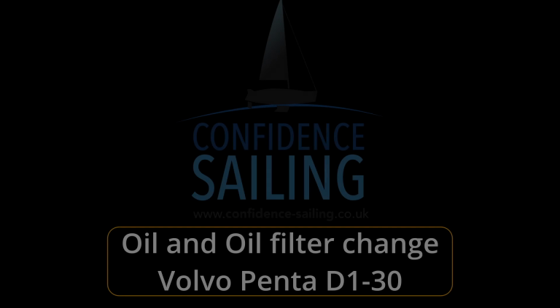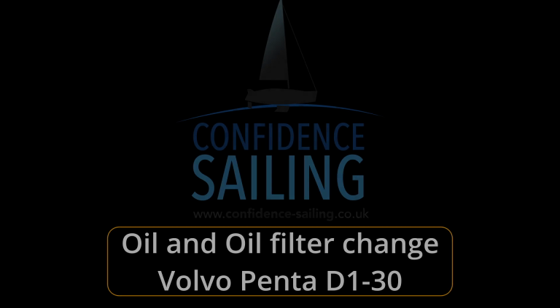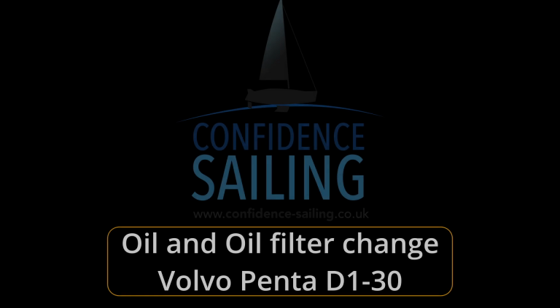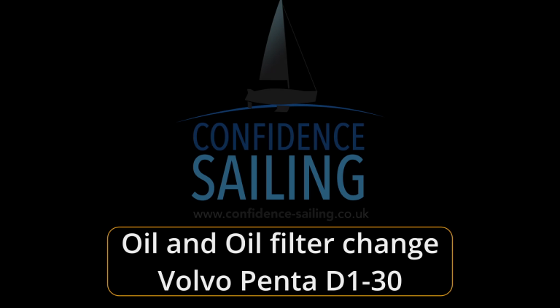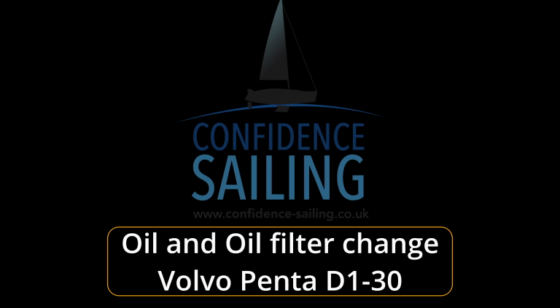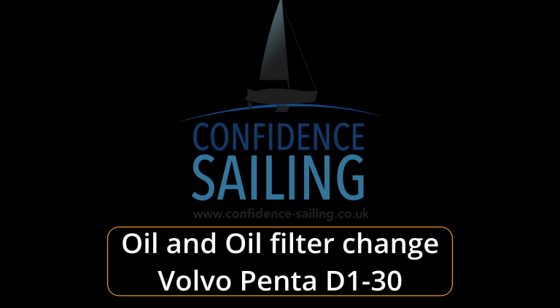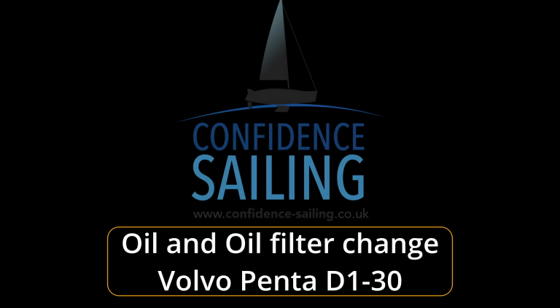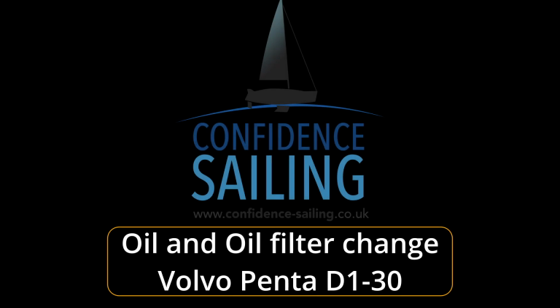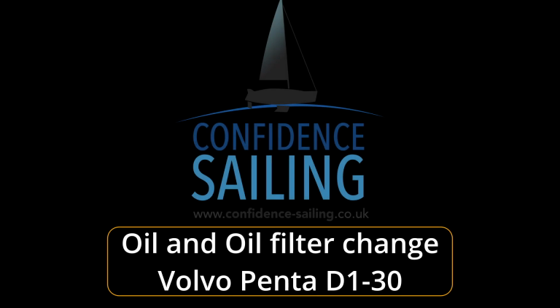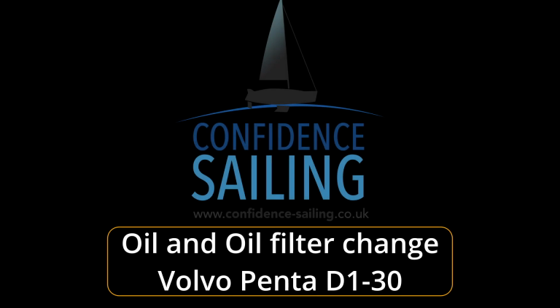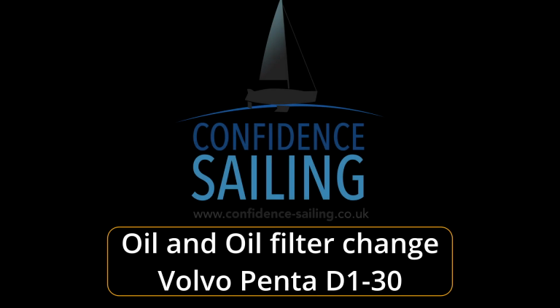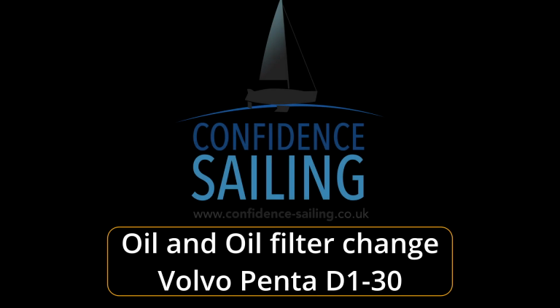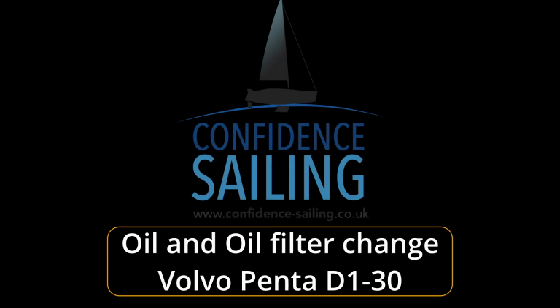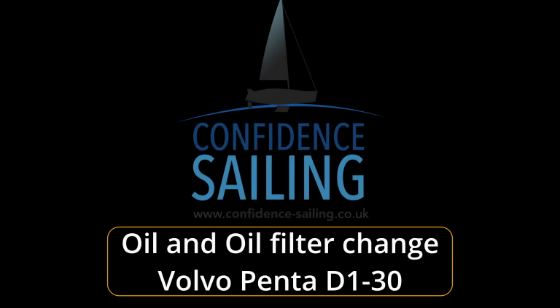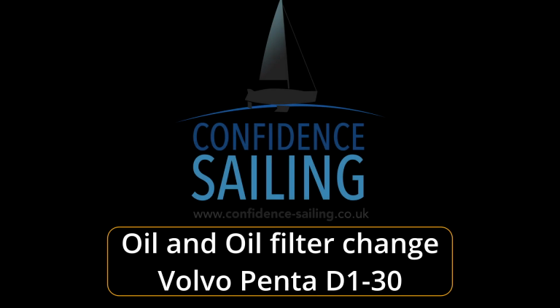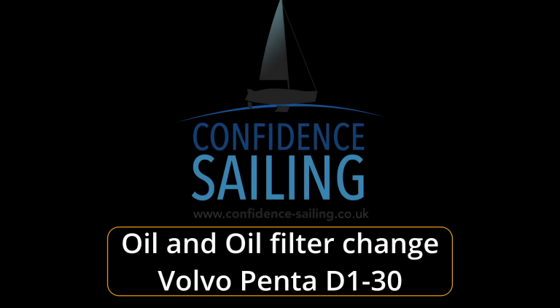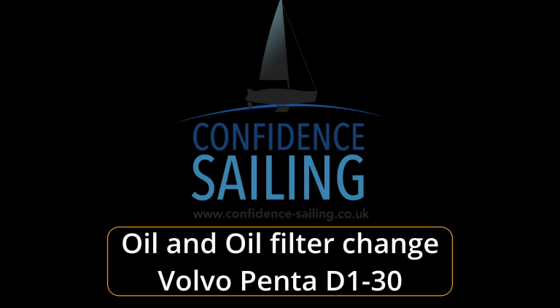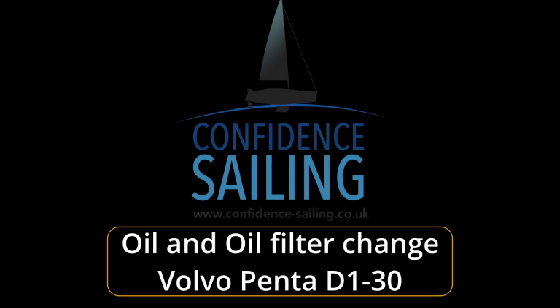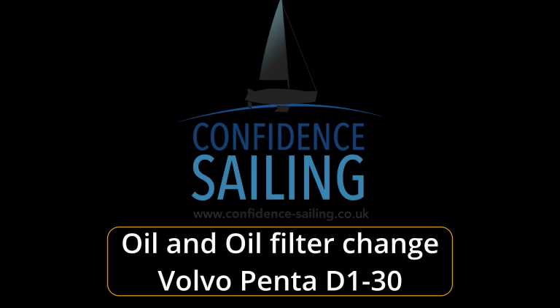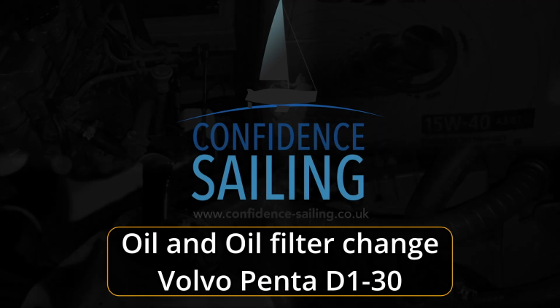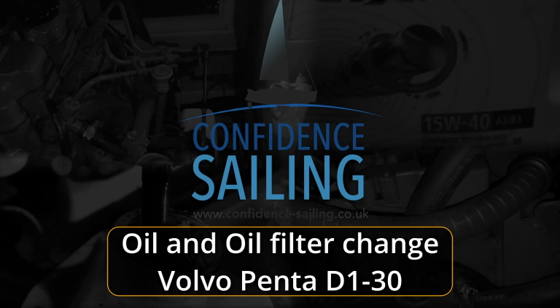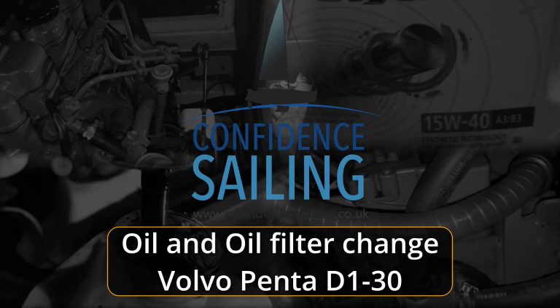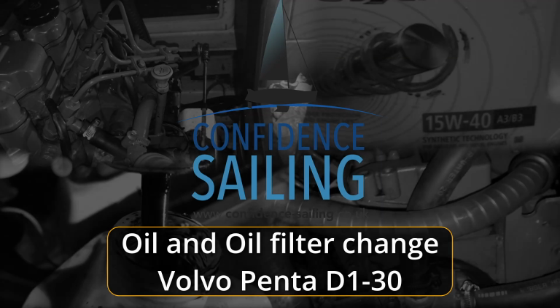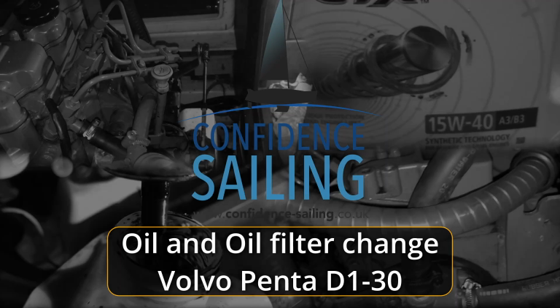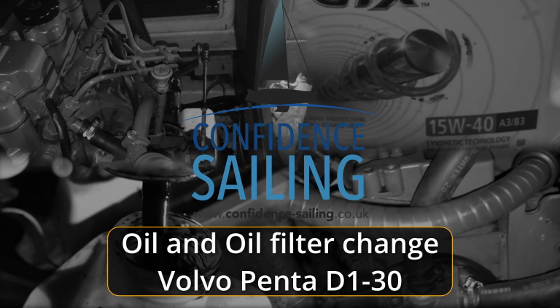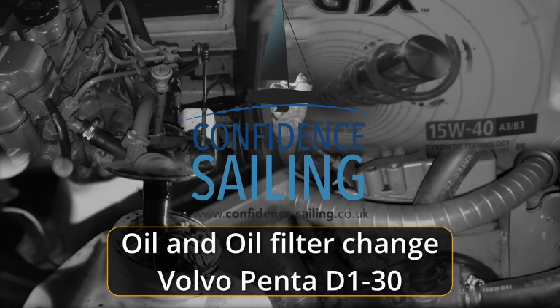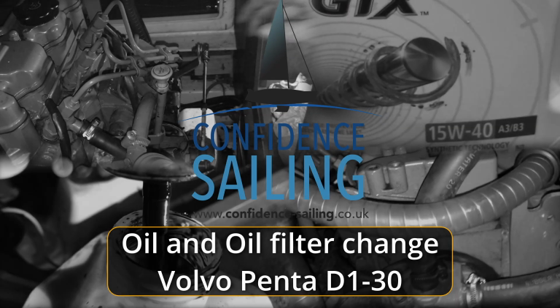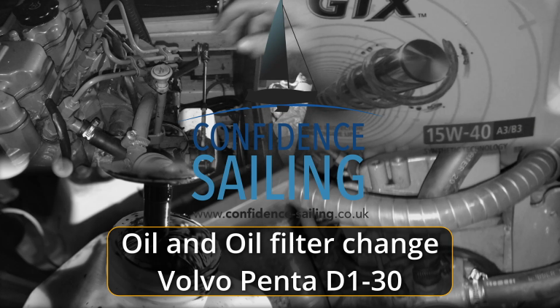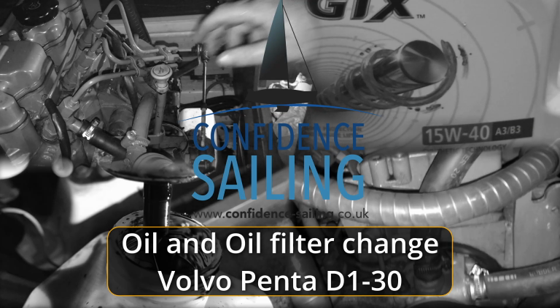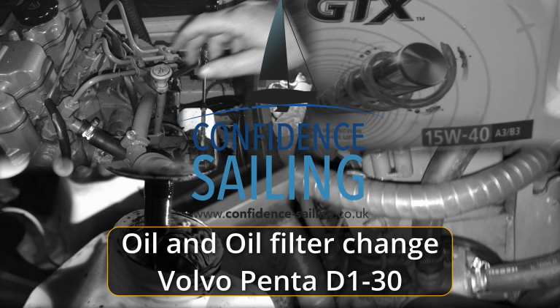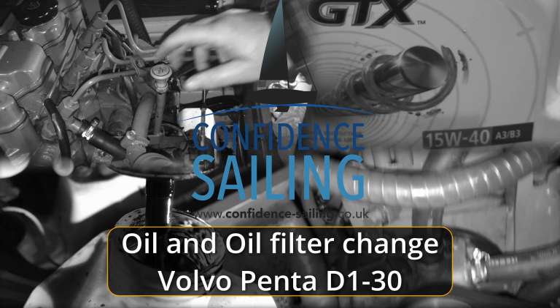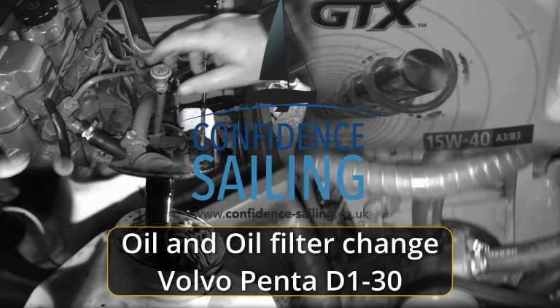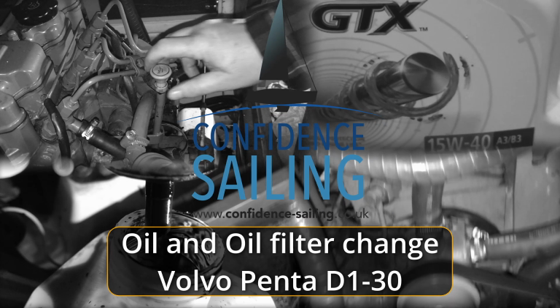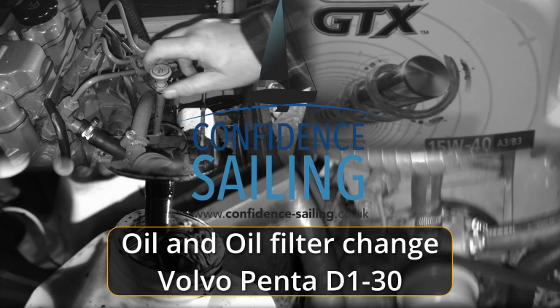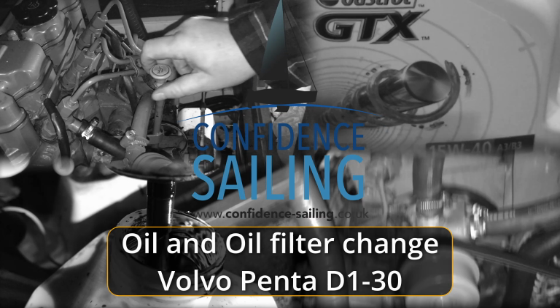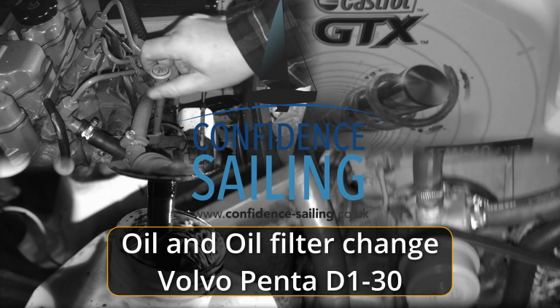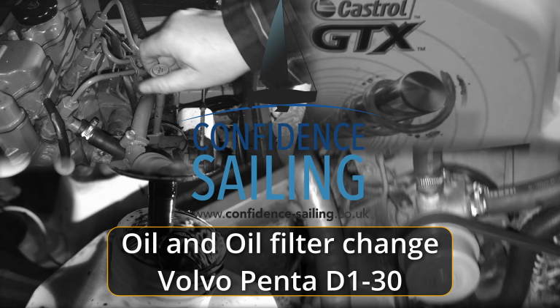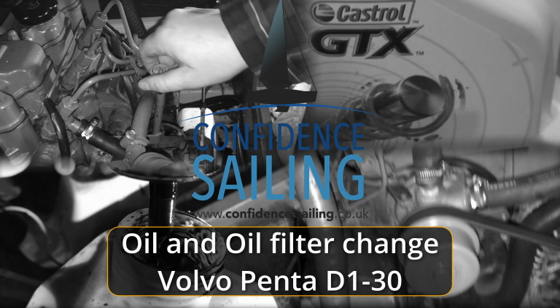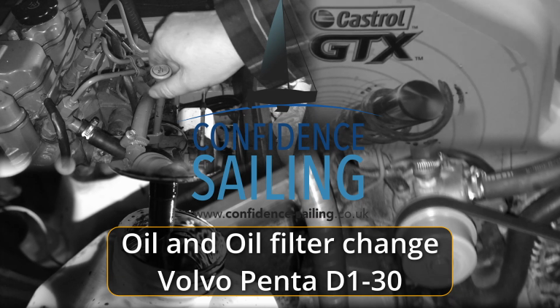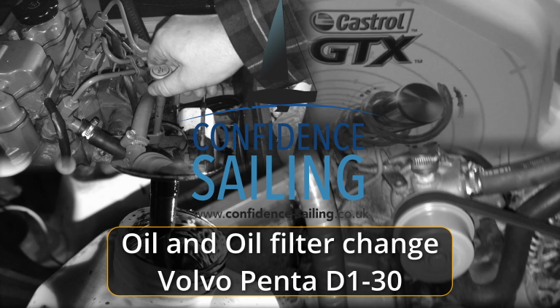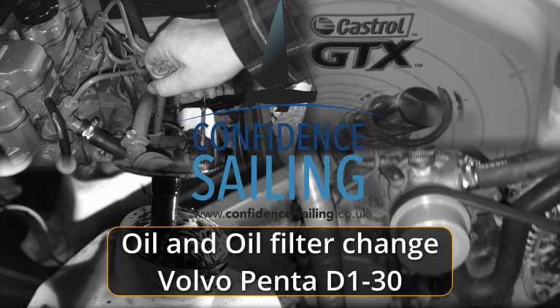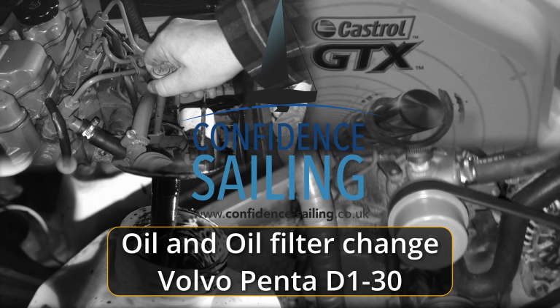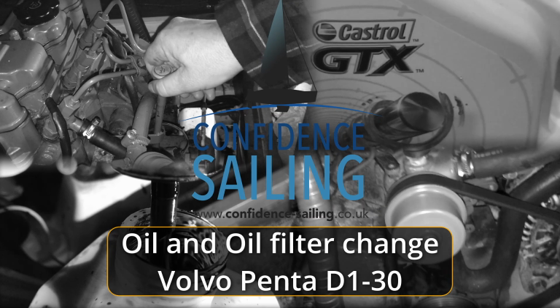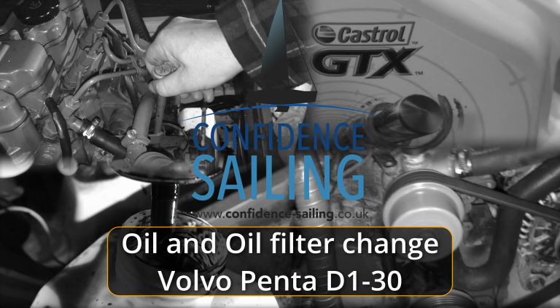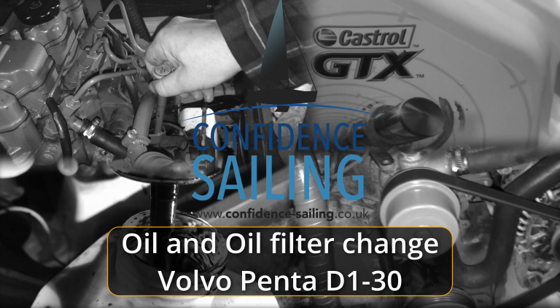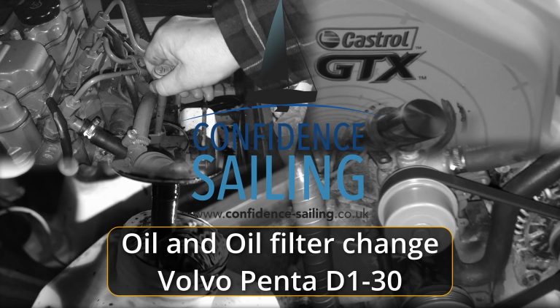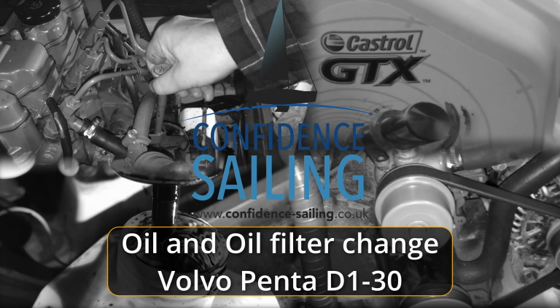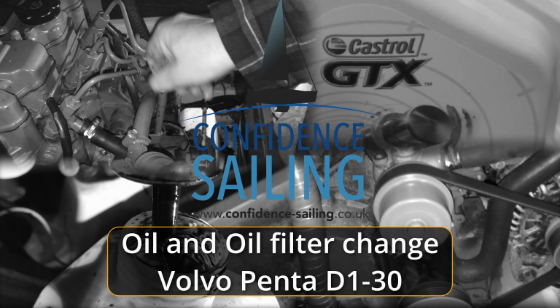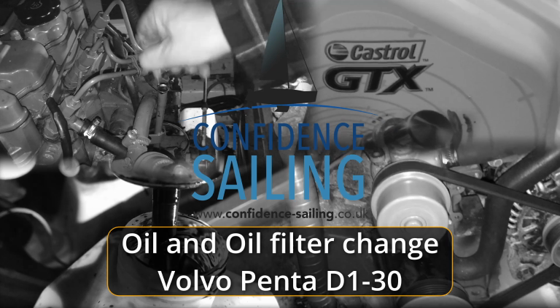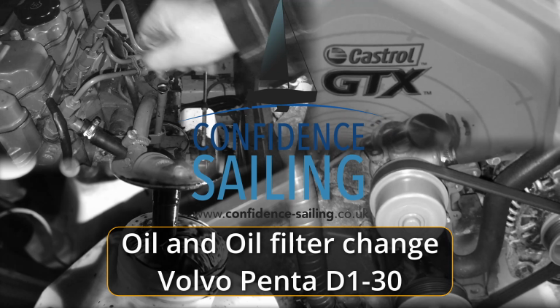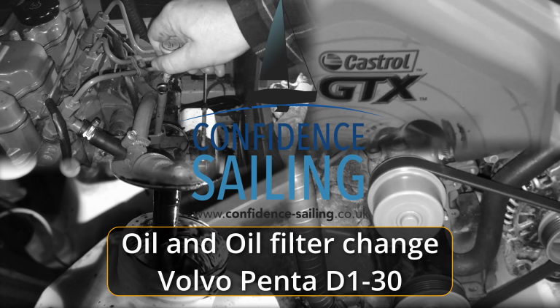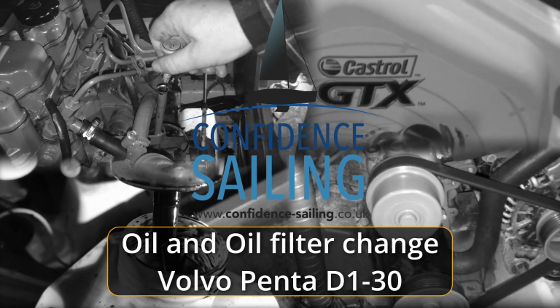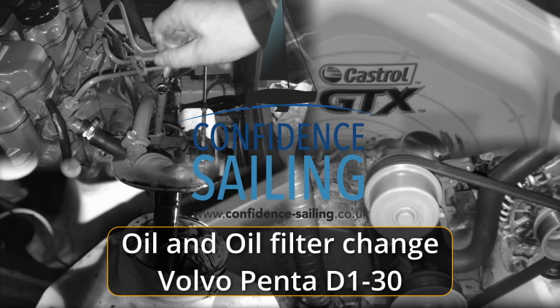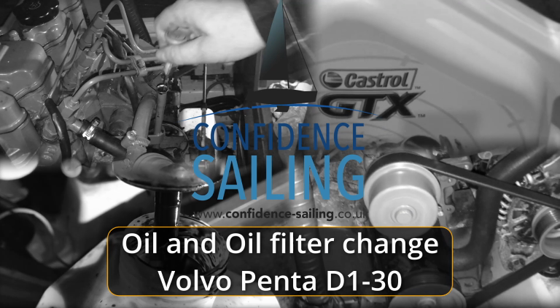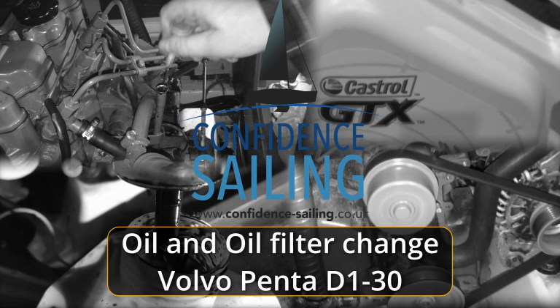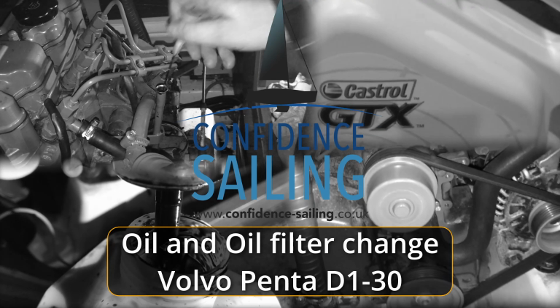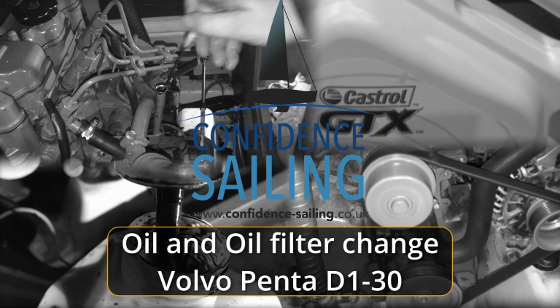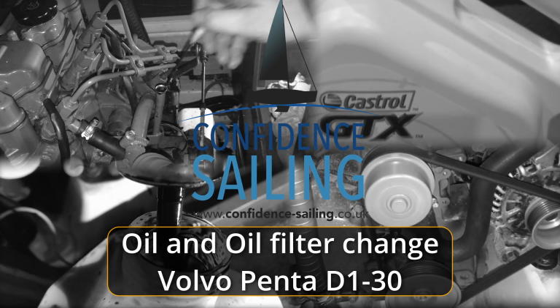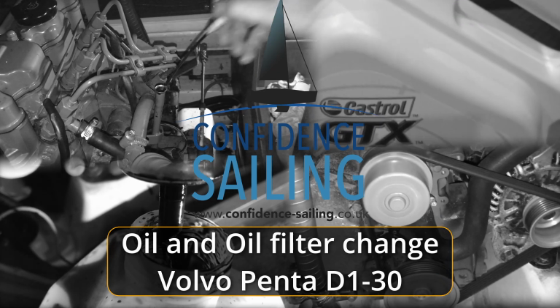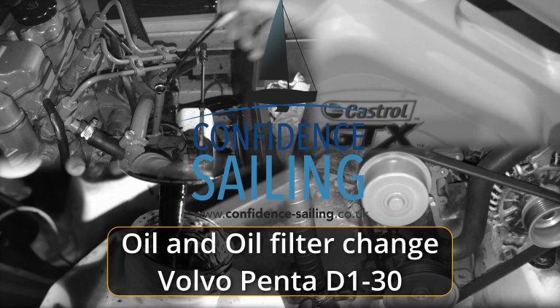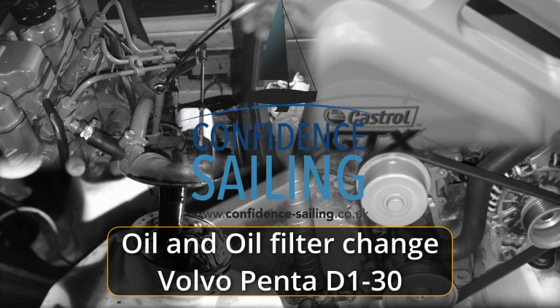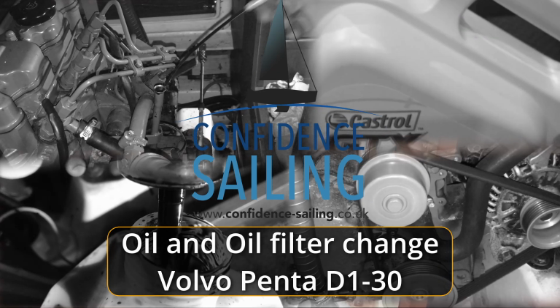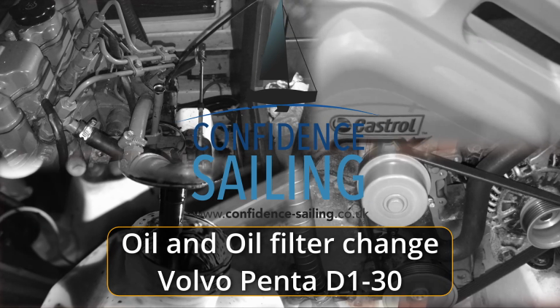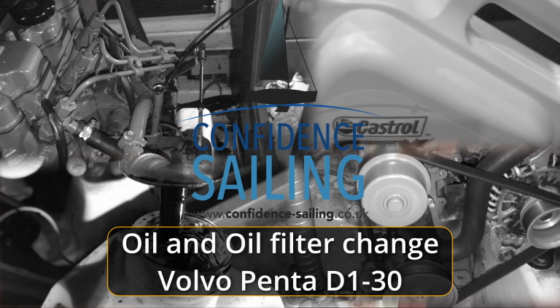In this video we're going to change the oil and oil filter on a Volvo Penta D130 marine diesel engine.